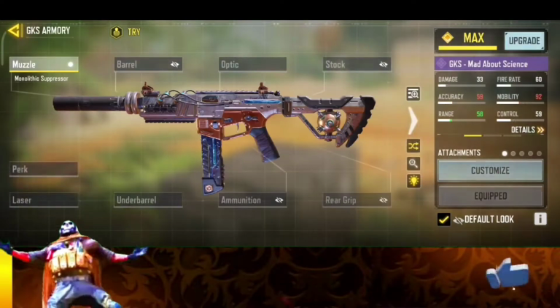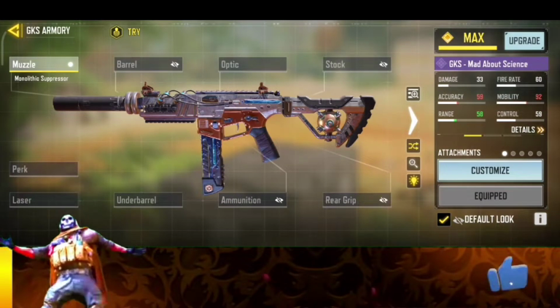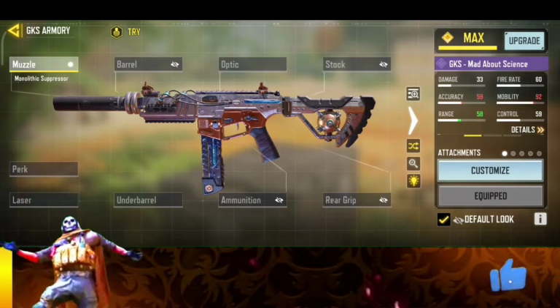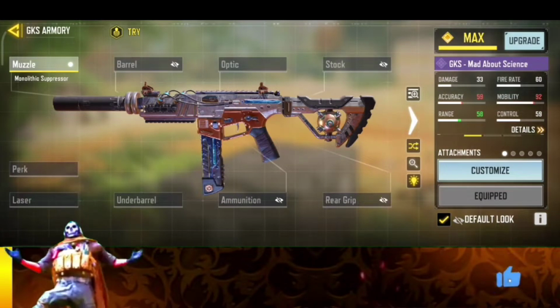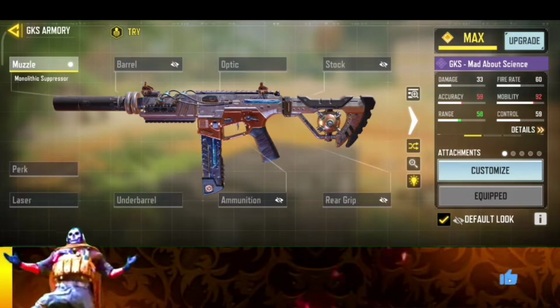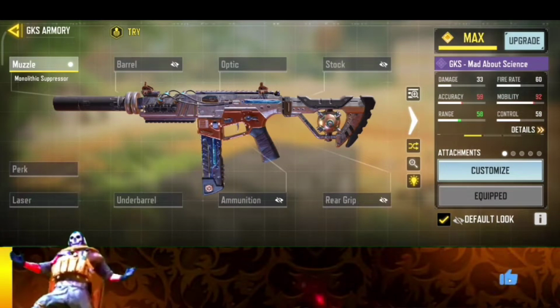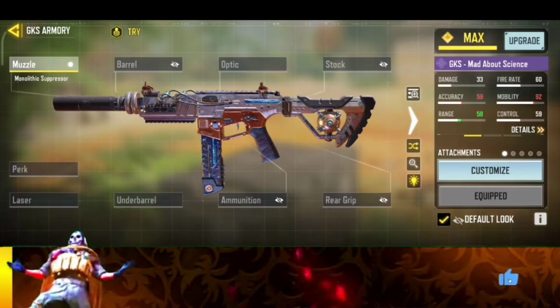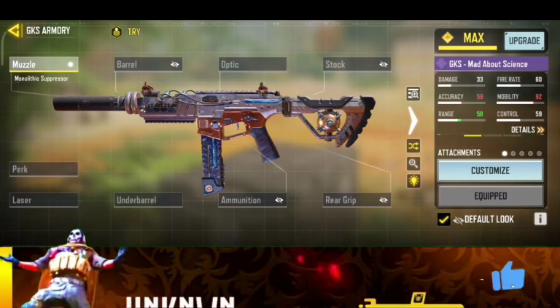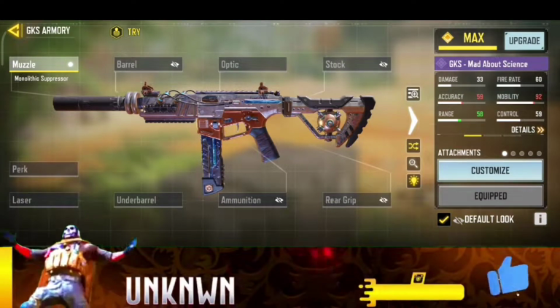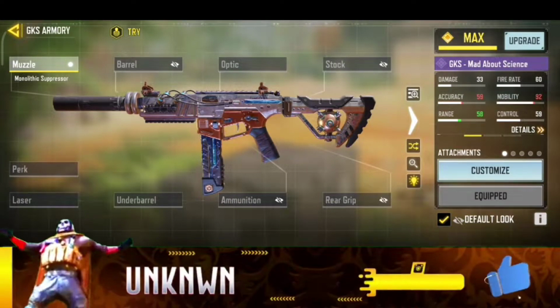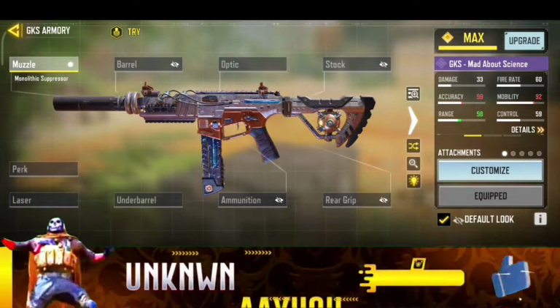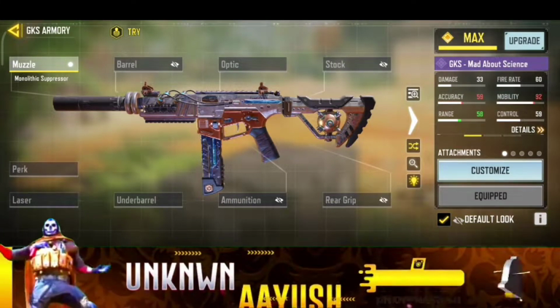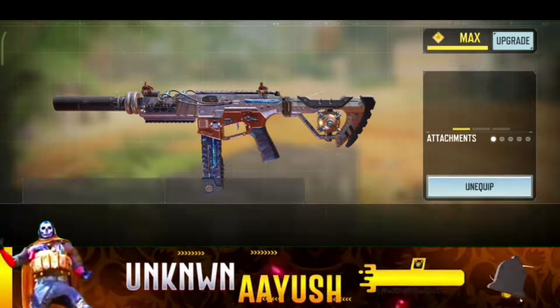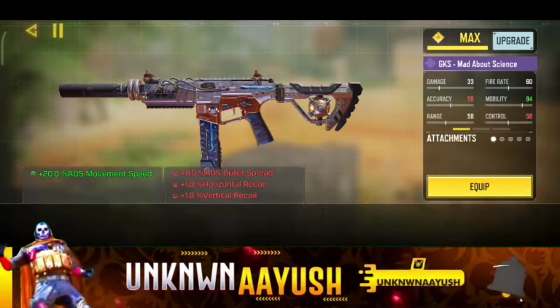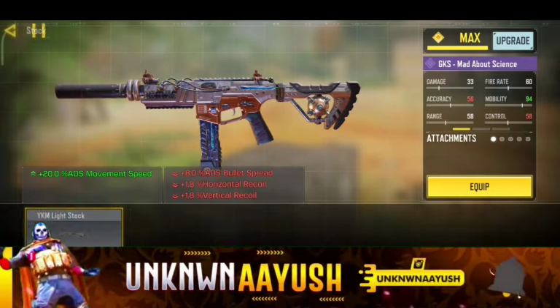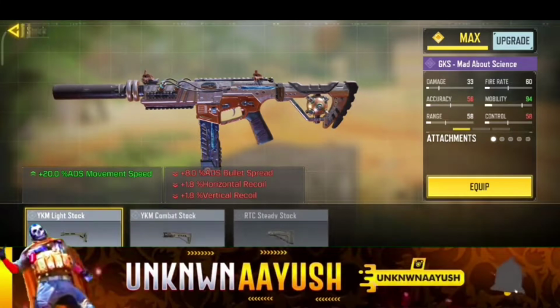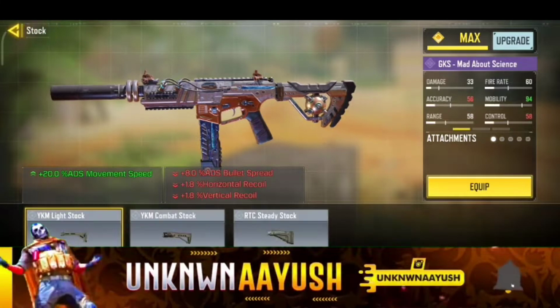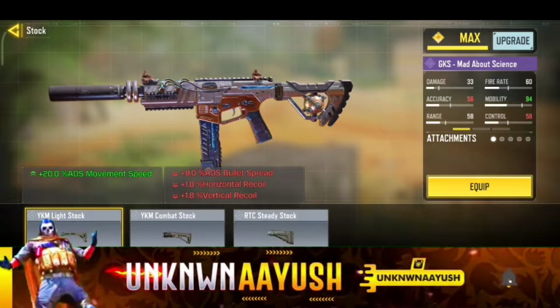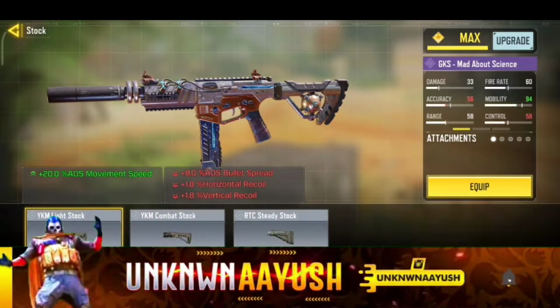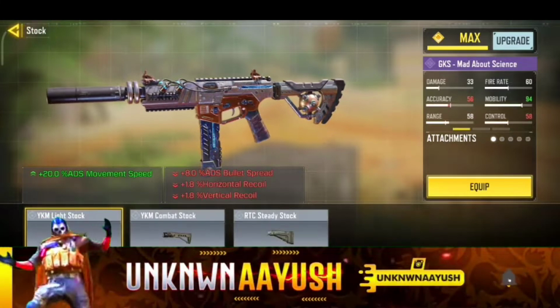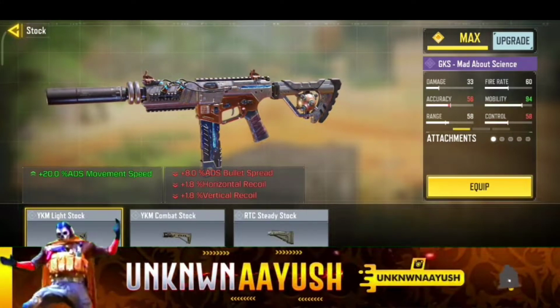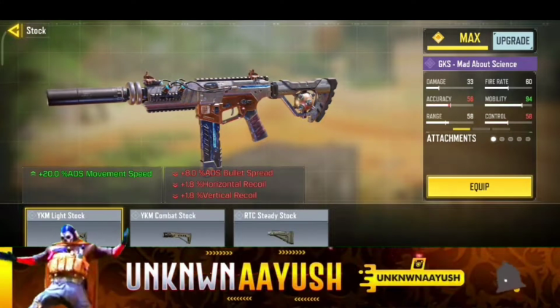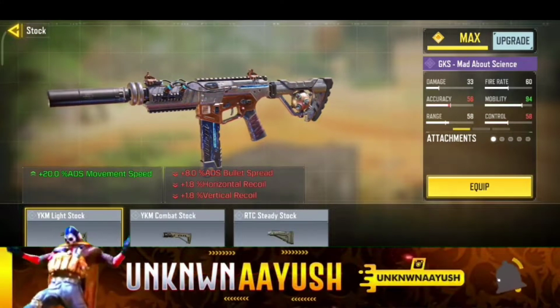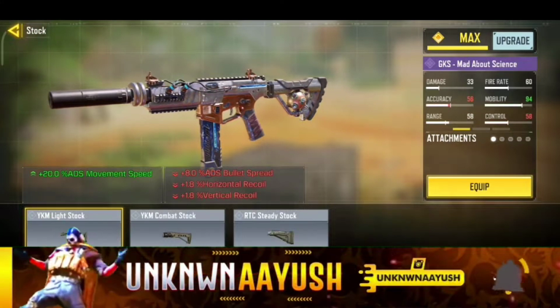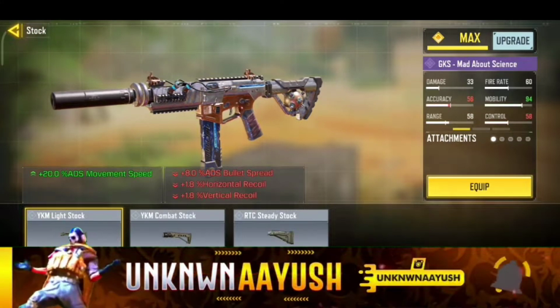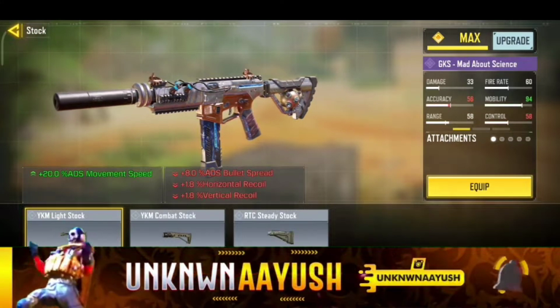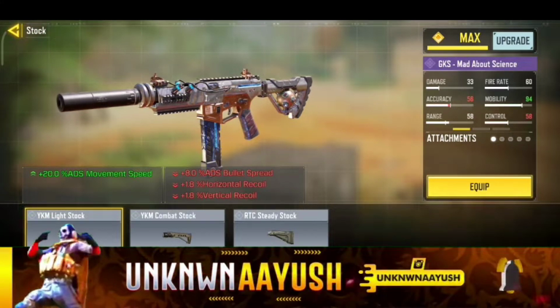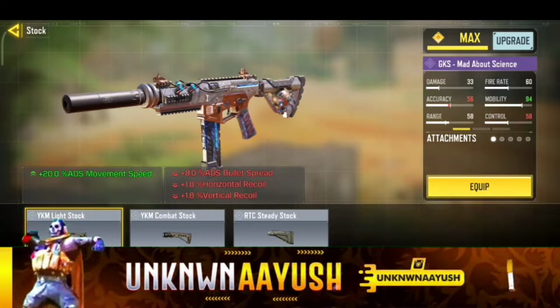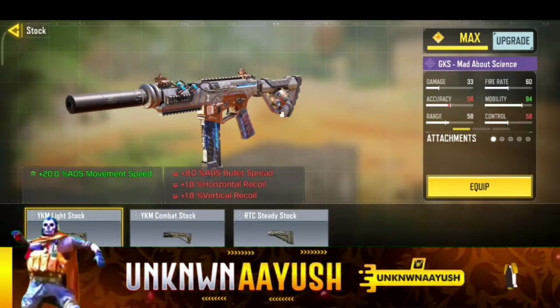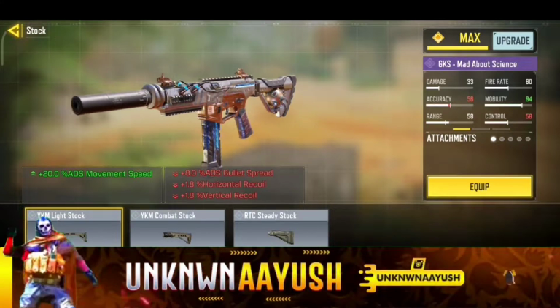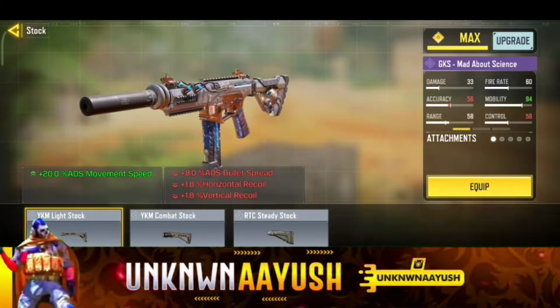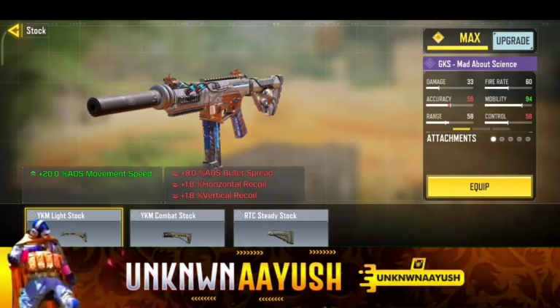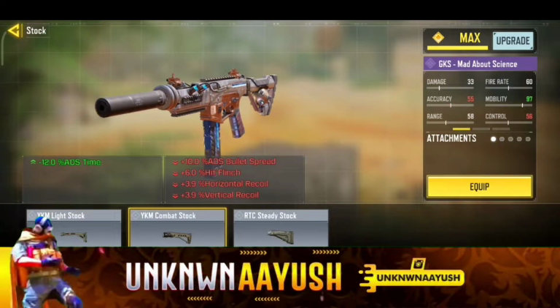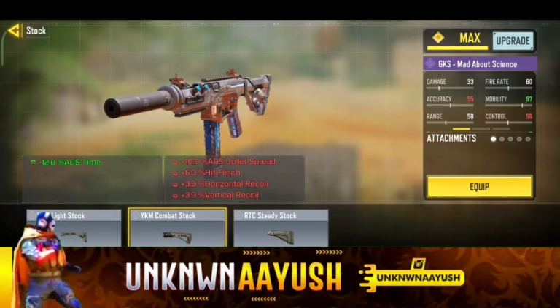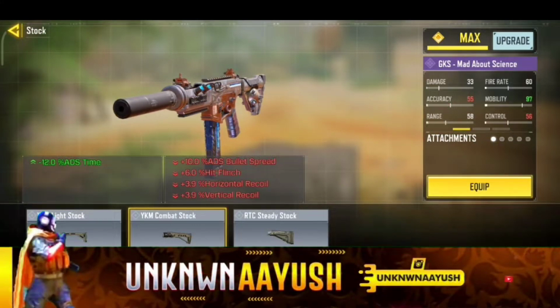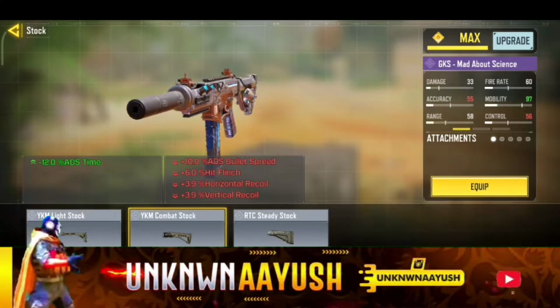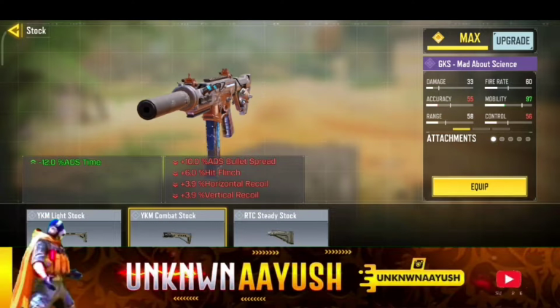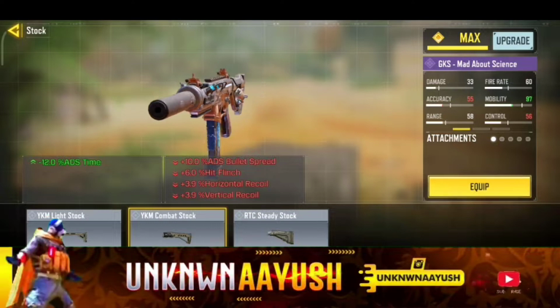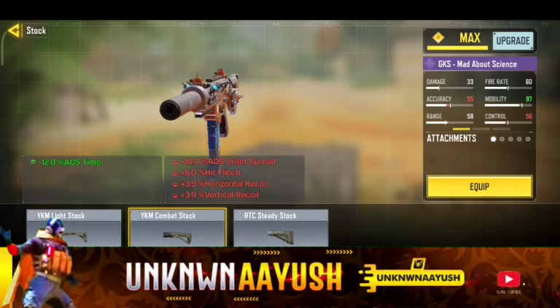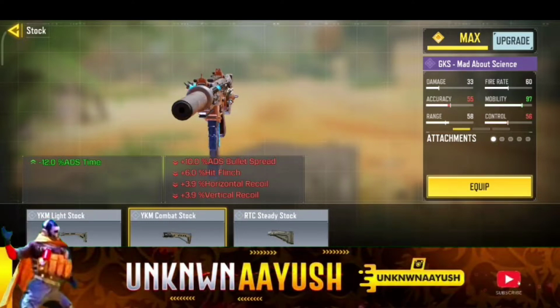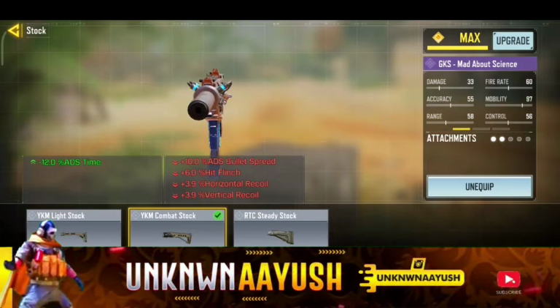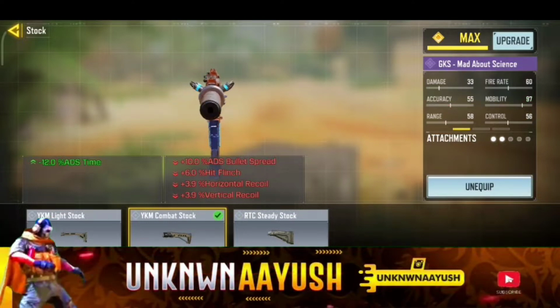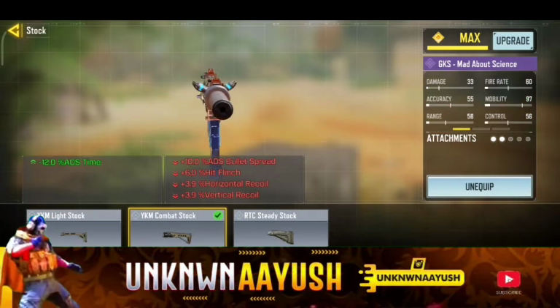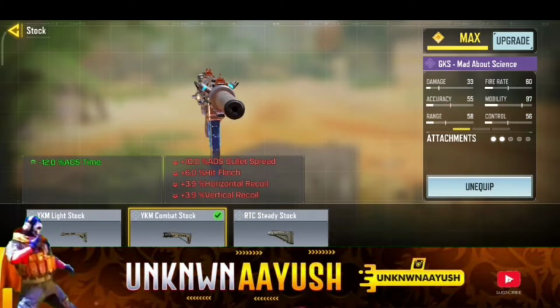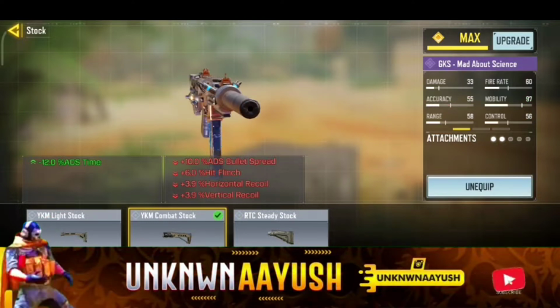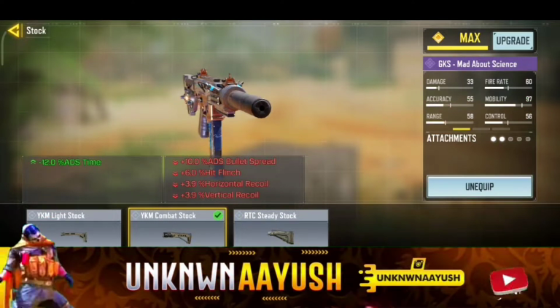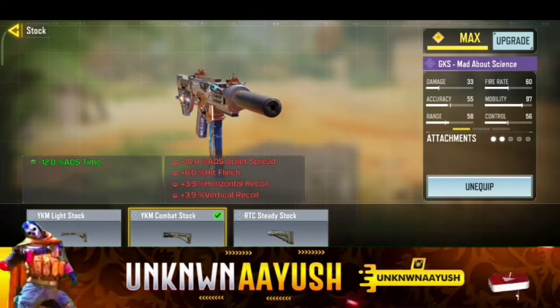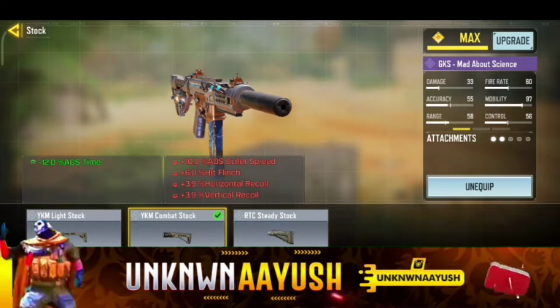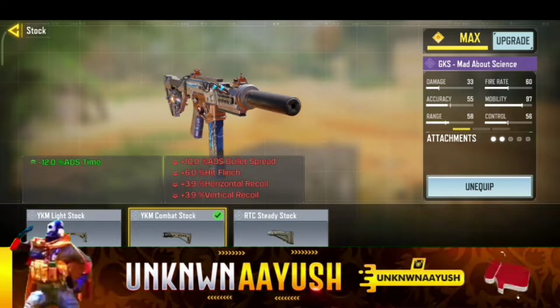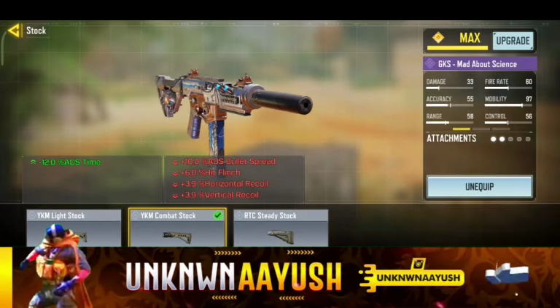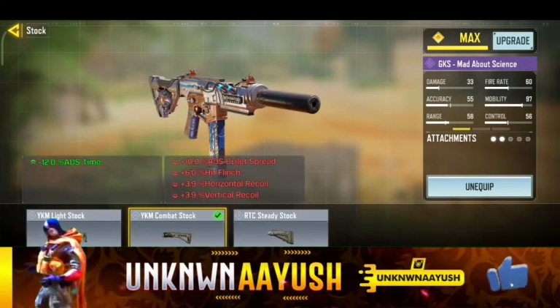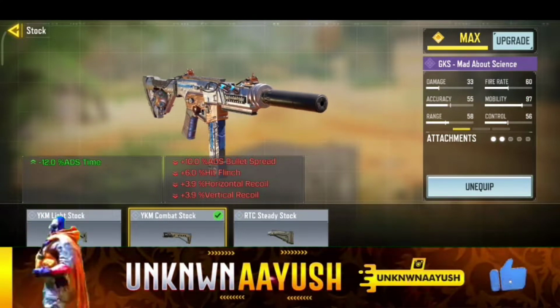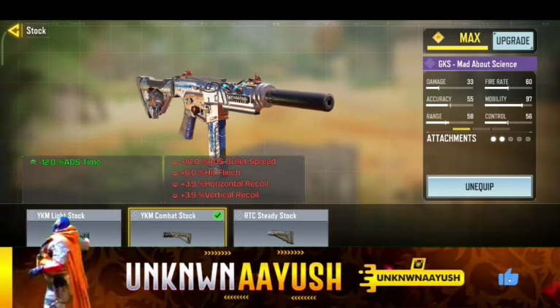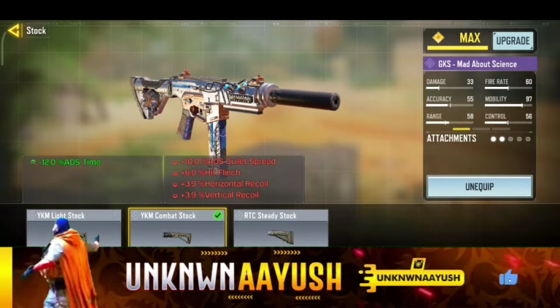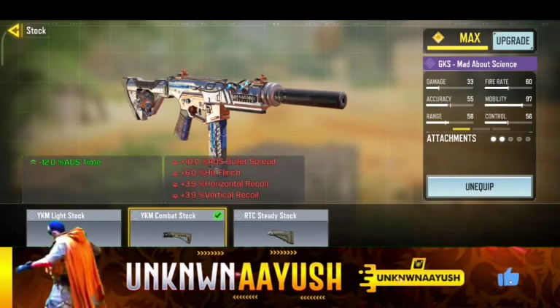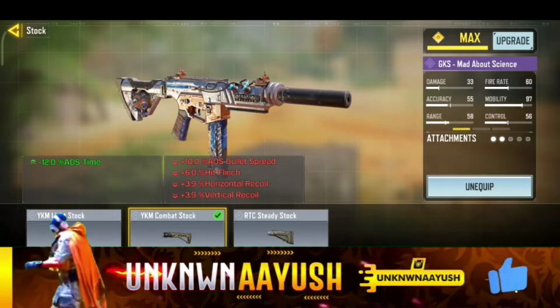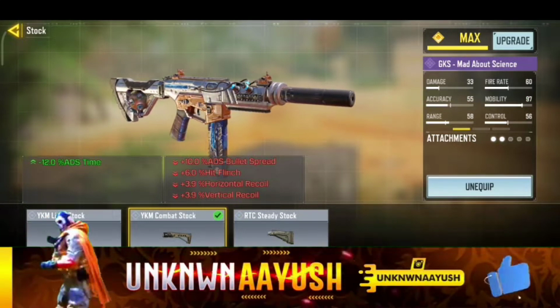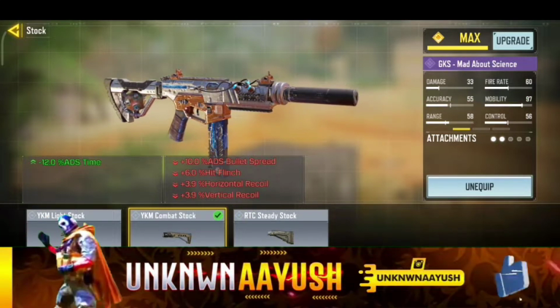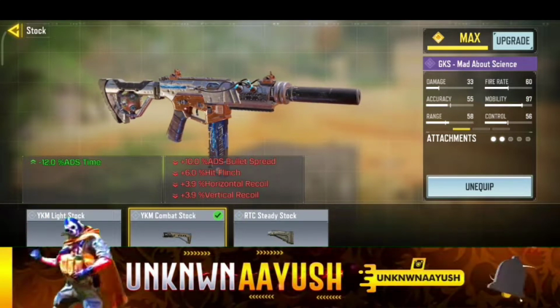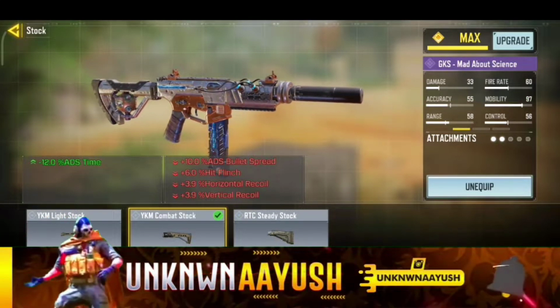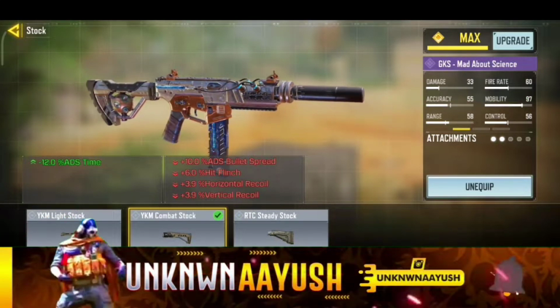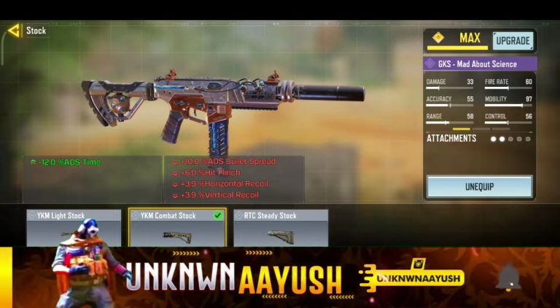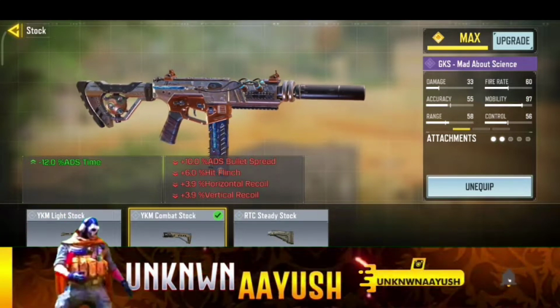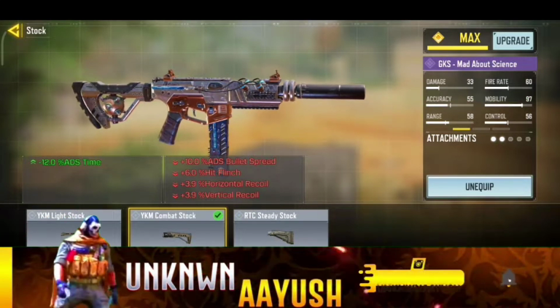Moving ahead, for the second attachment we use the YKM combat stock — it slightly increases ADS speed.